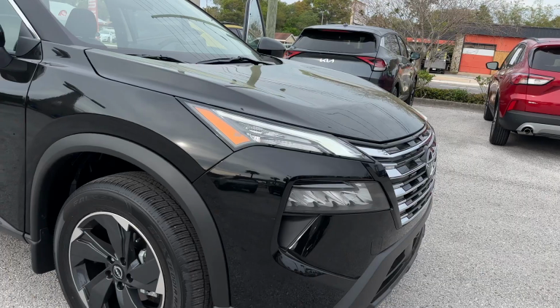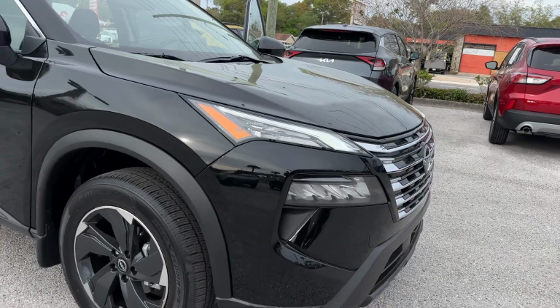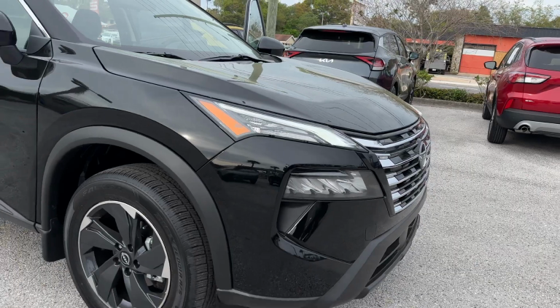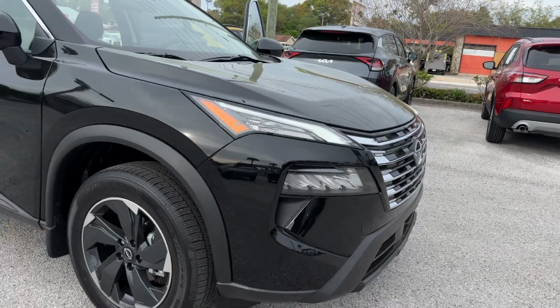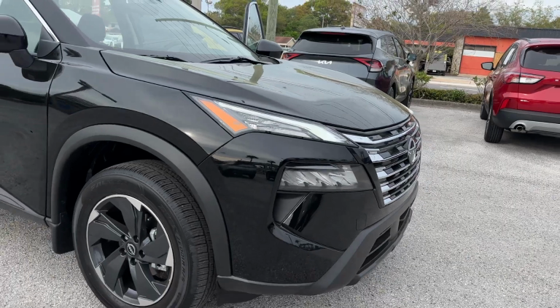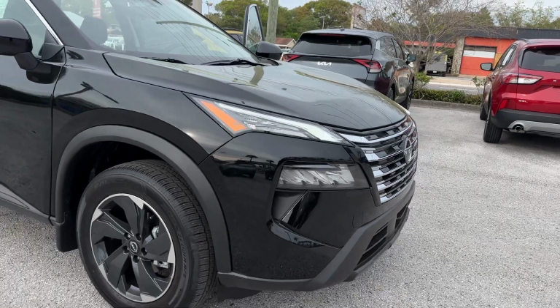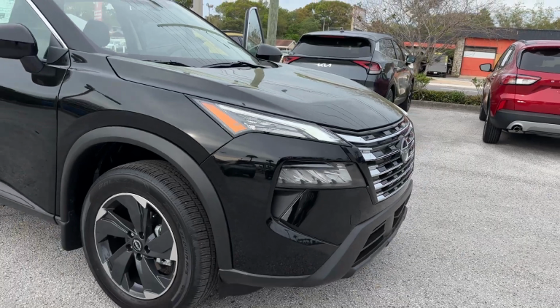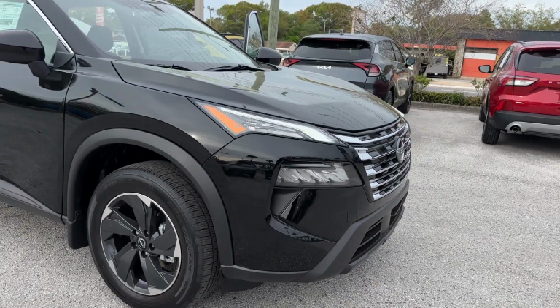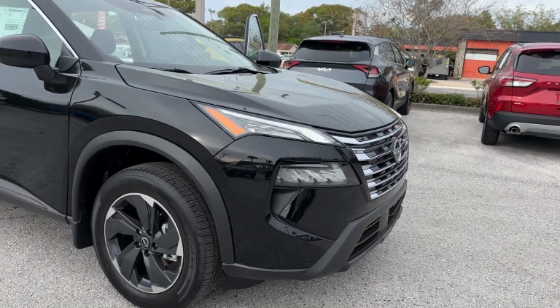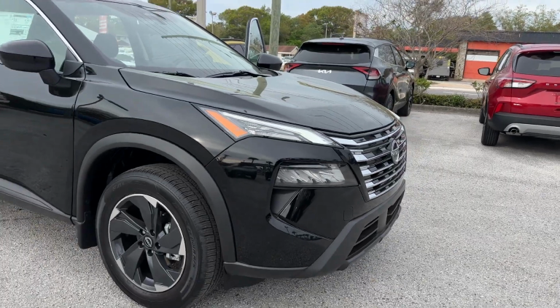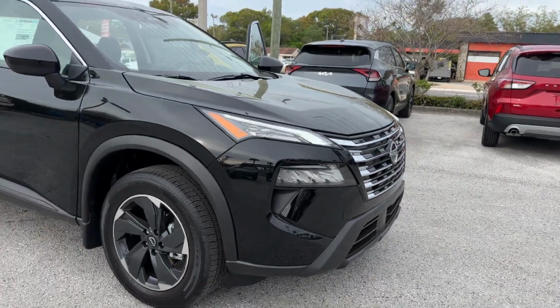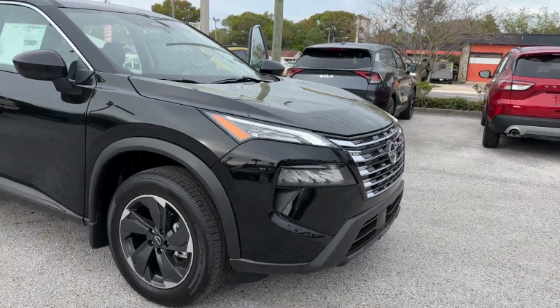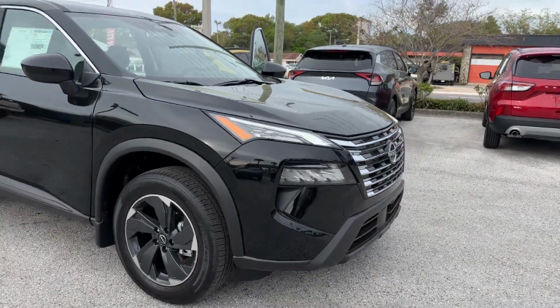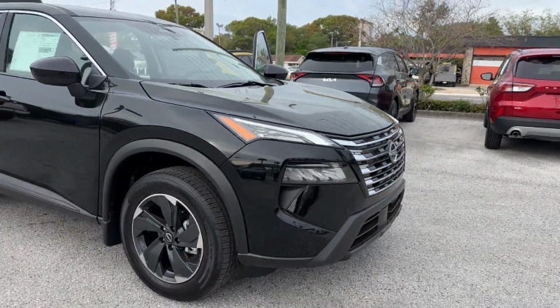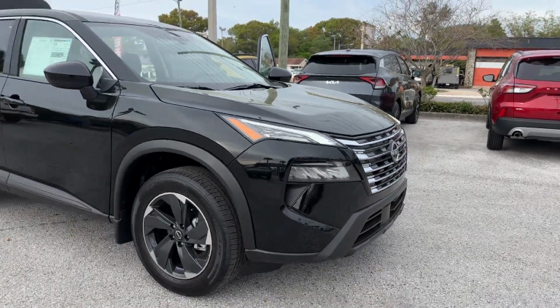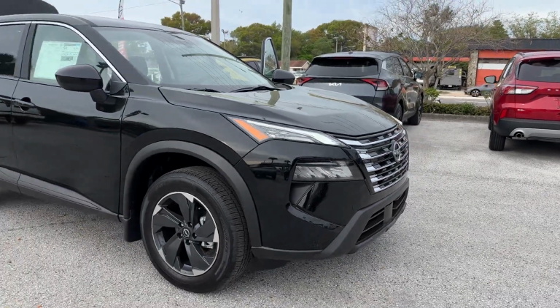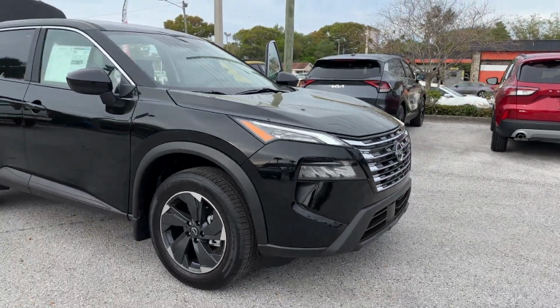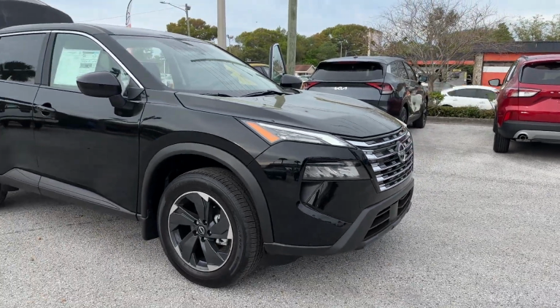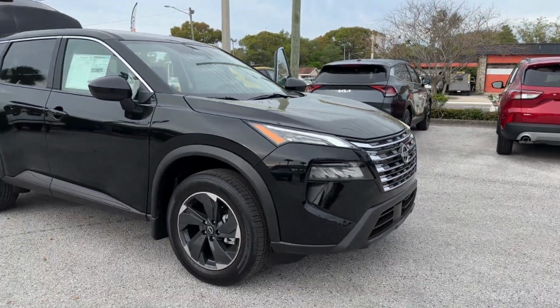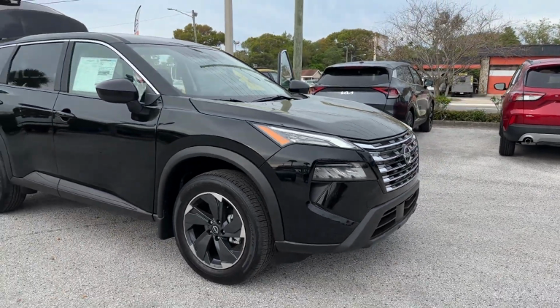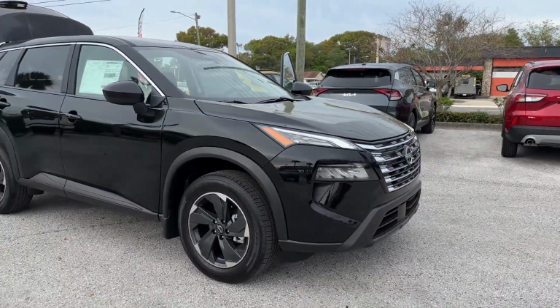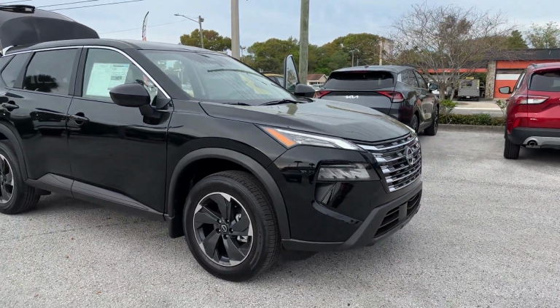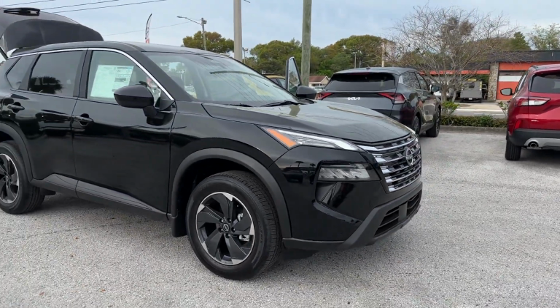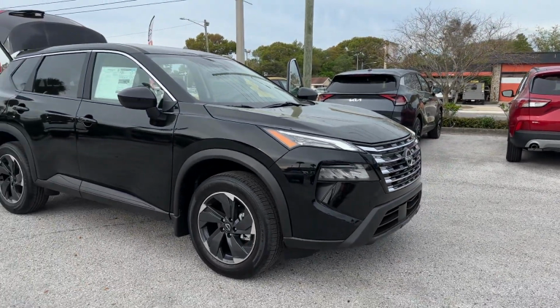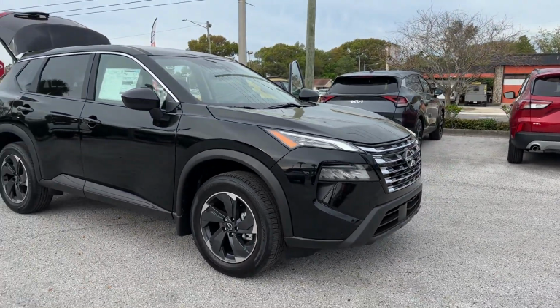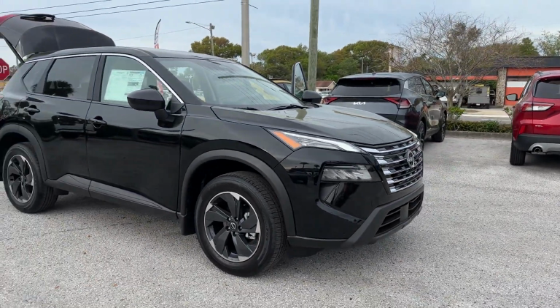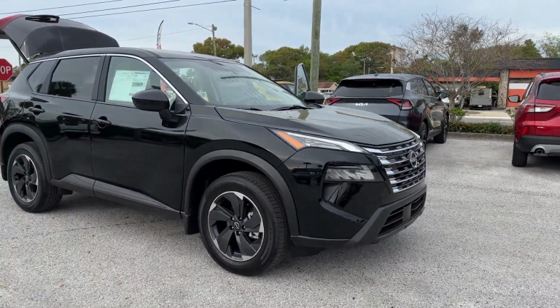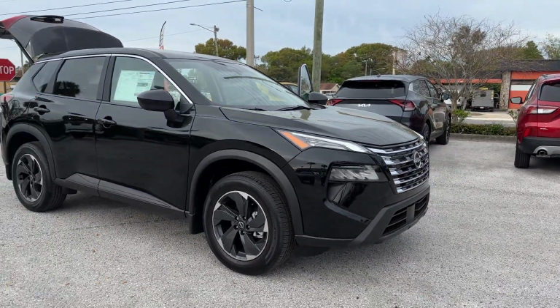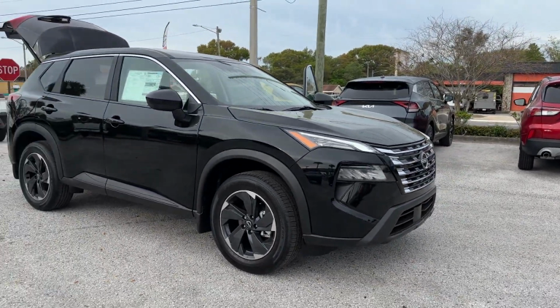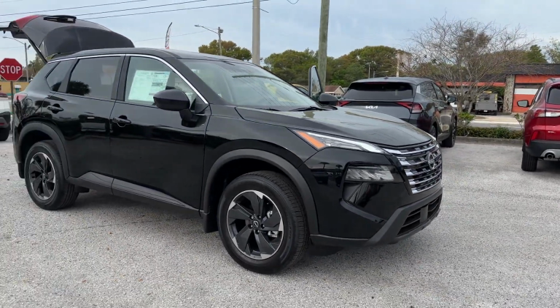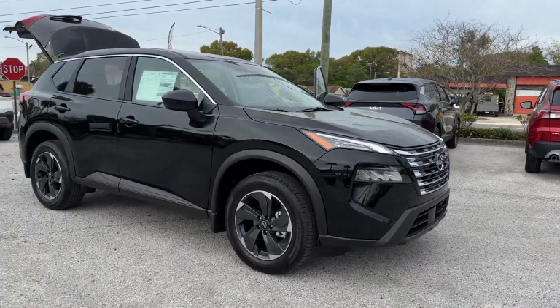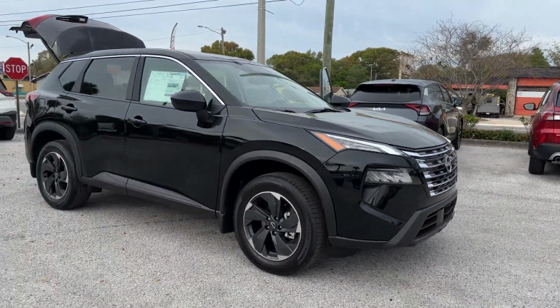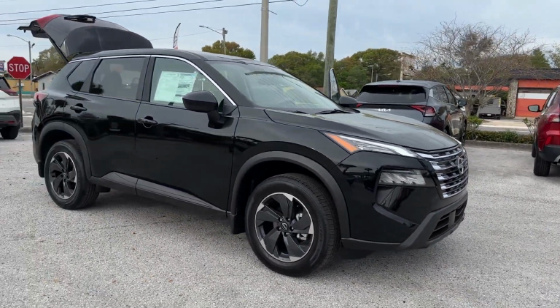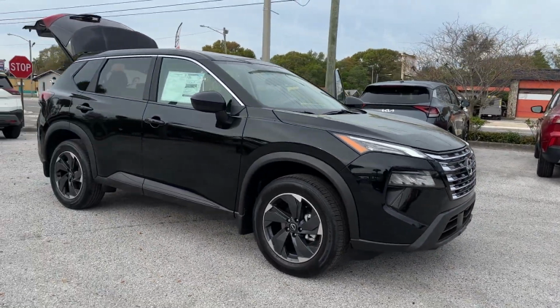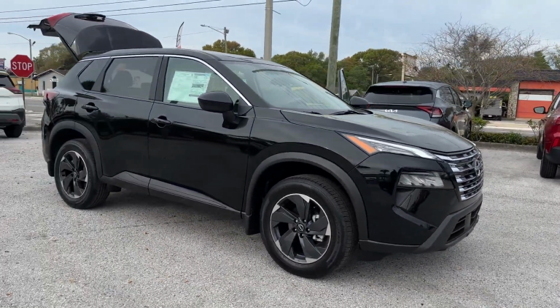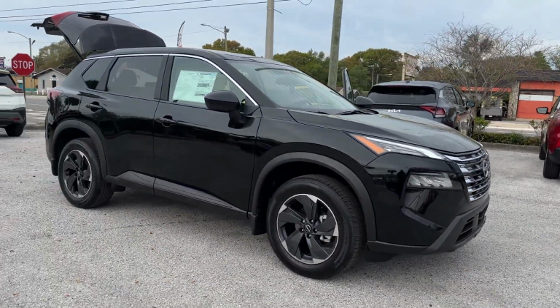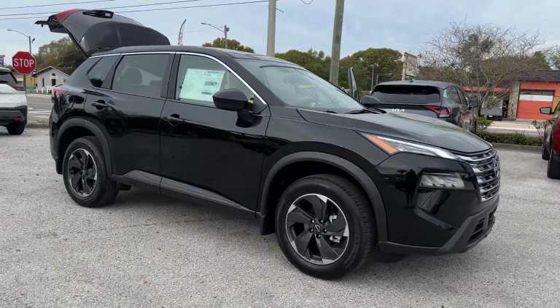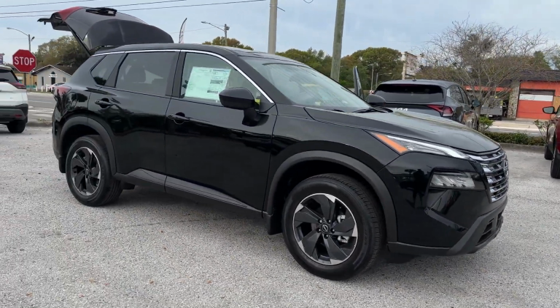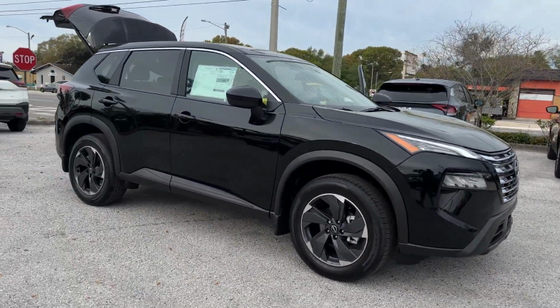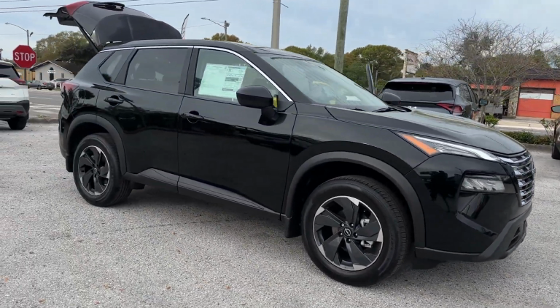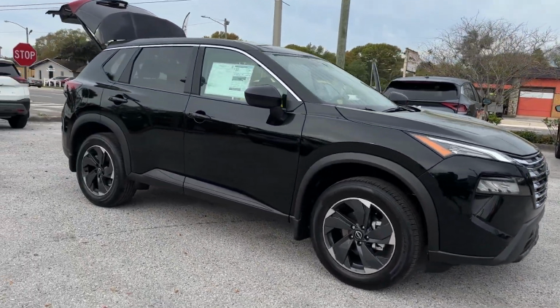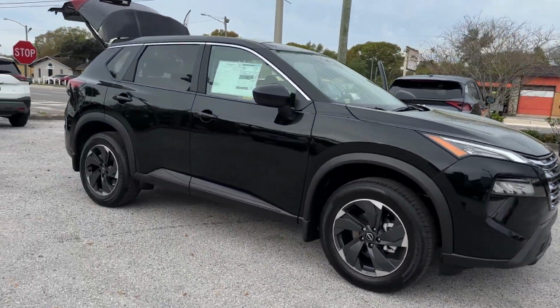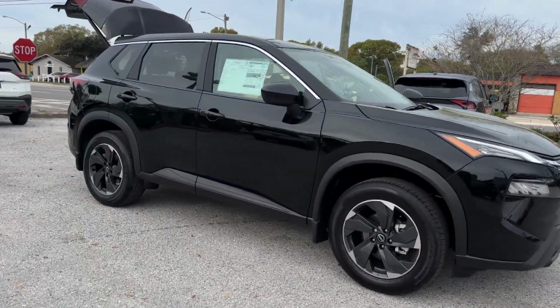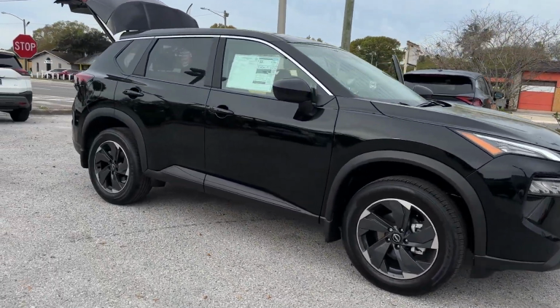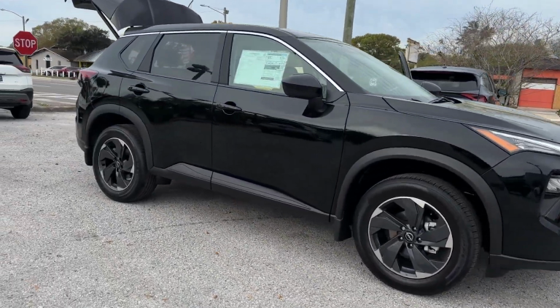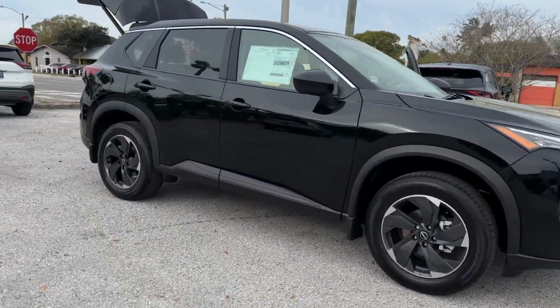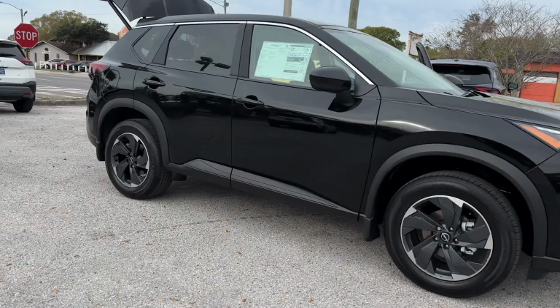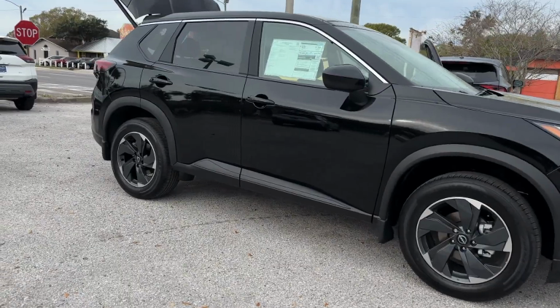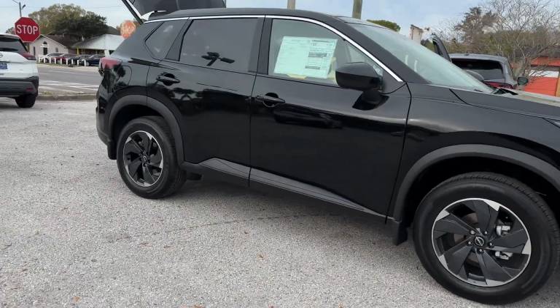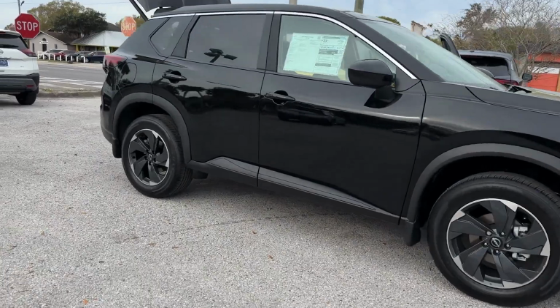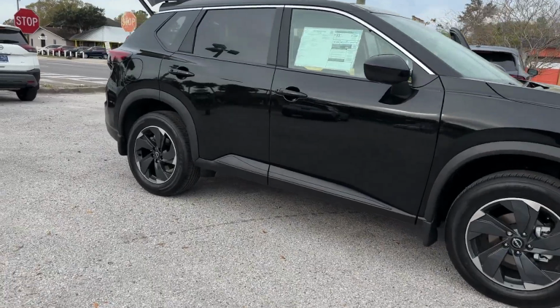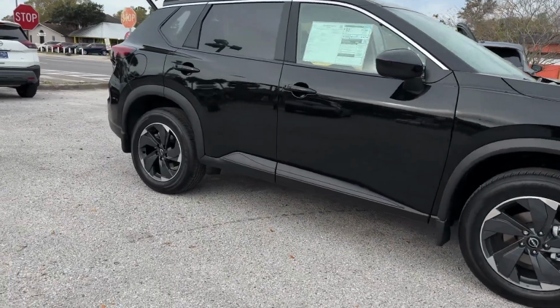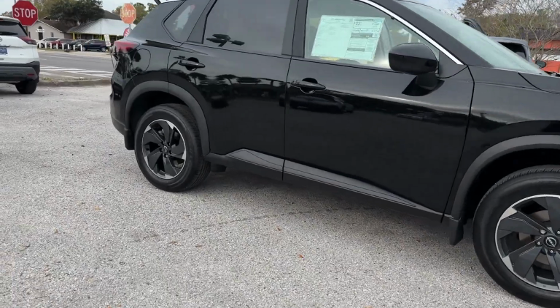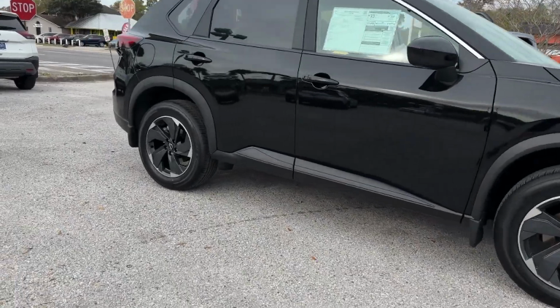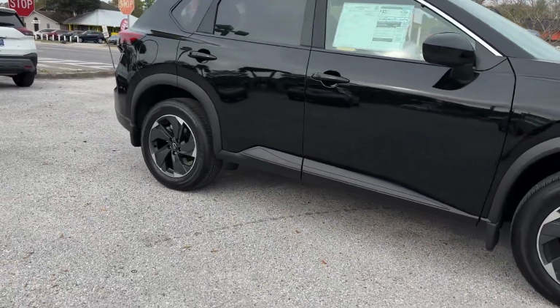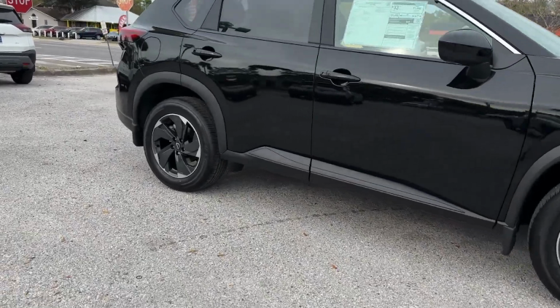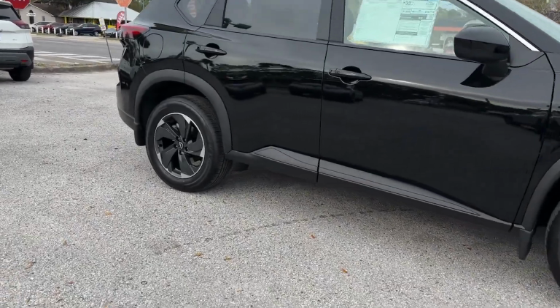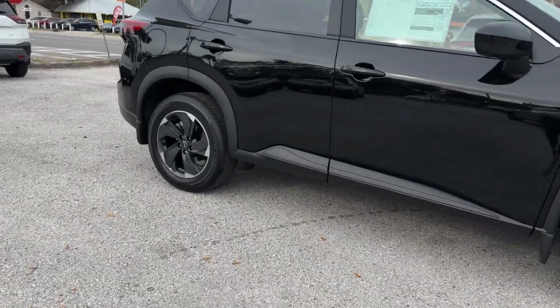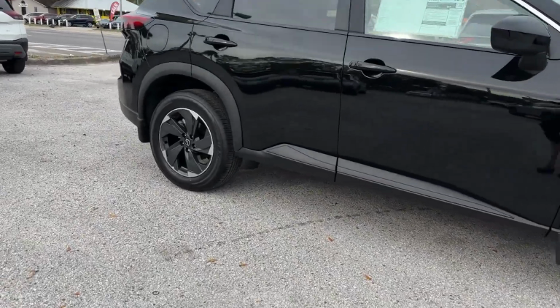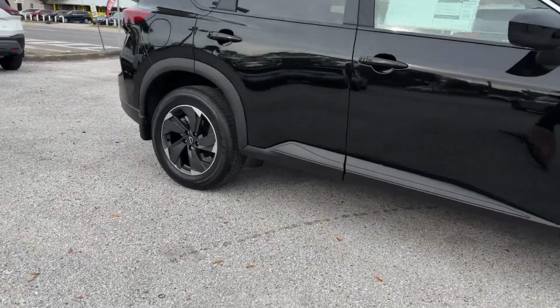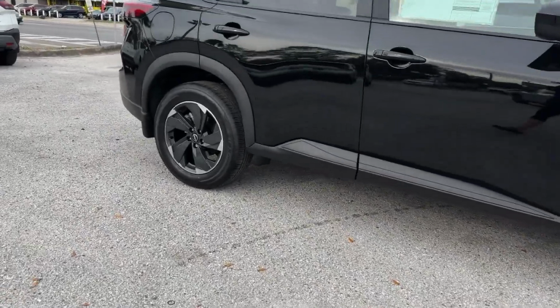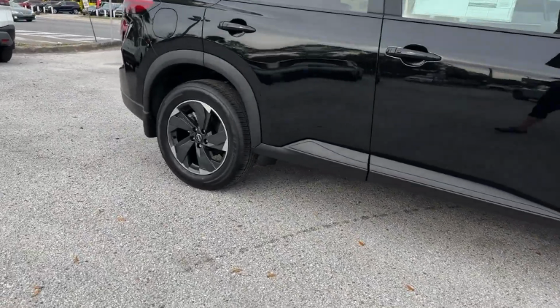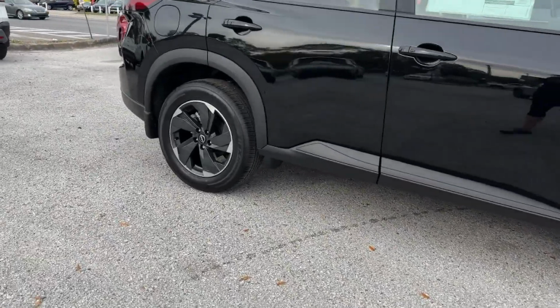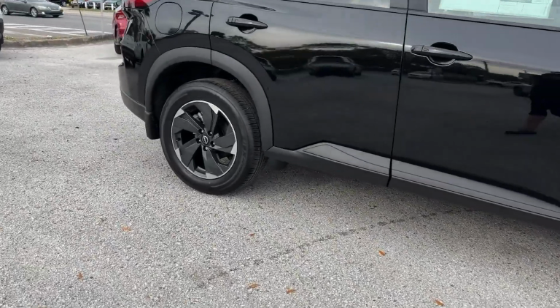2024 Nissan Rogue. This SUV offers space as well as power and performance.